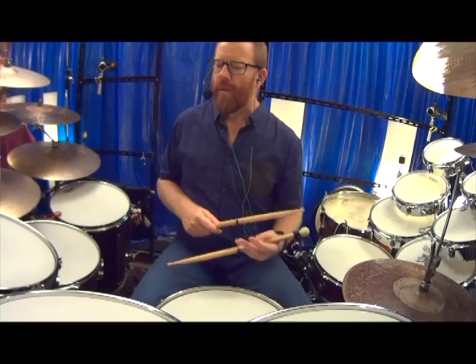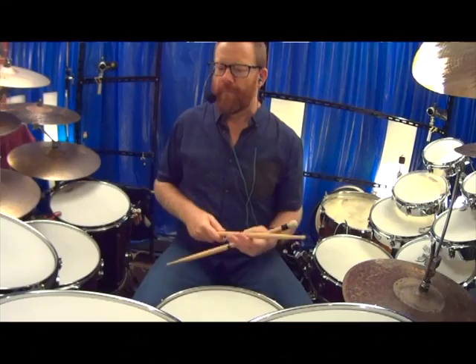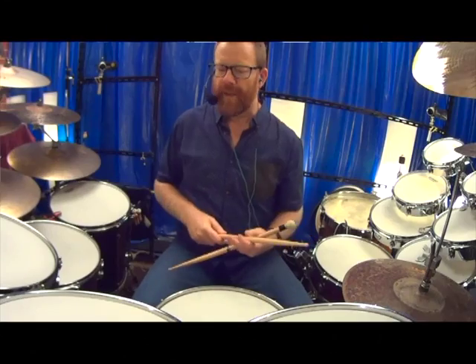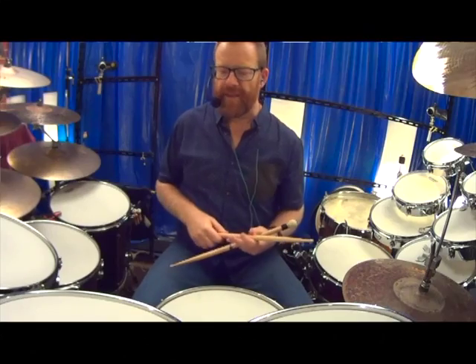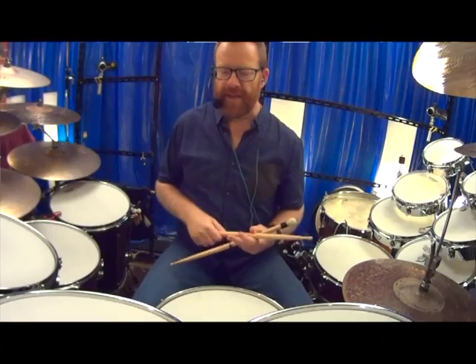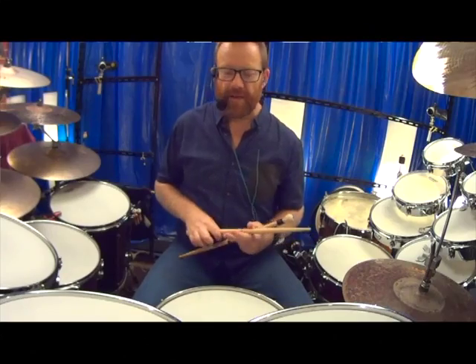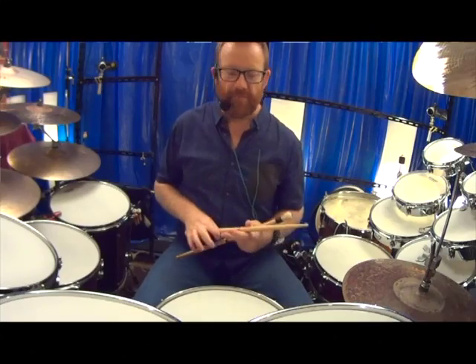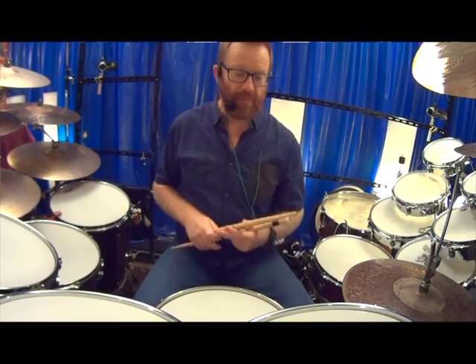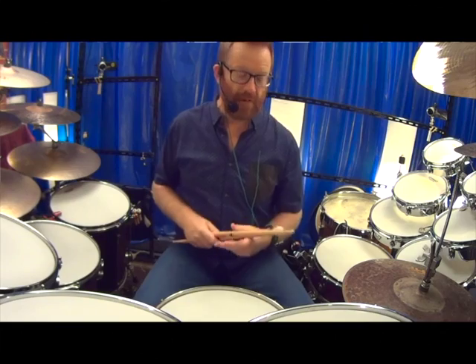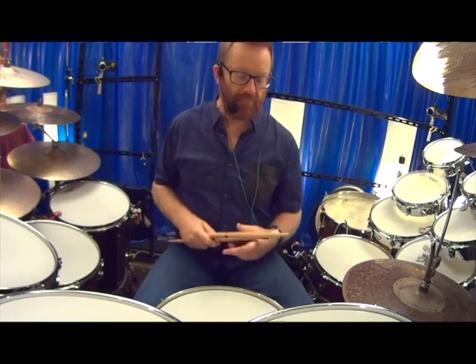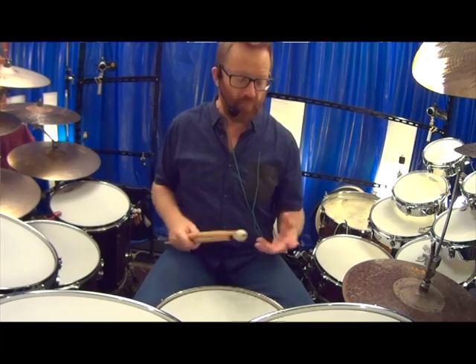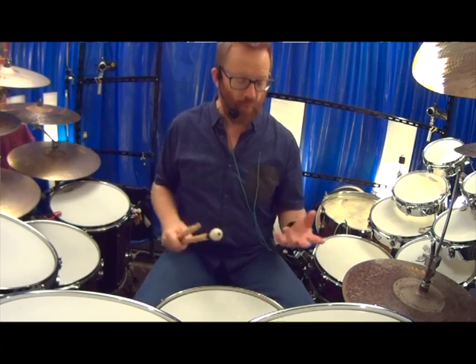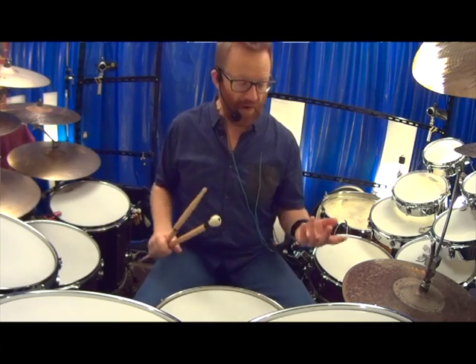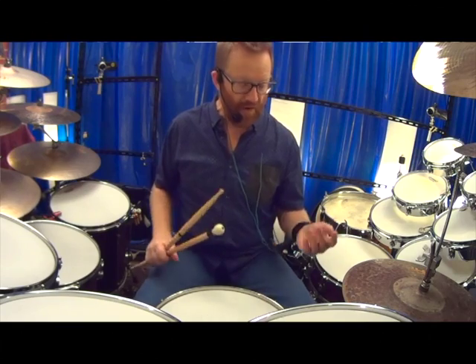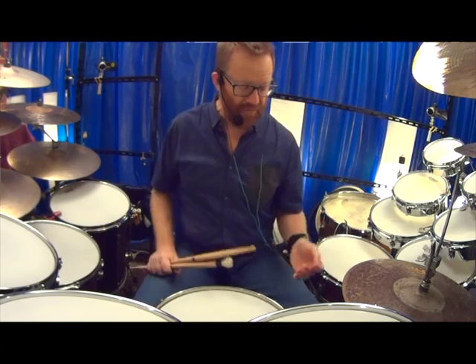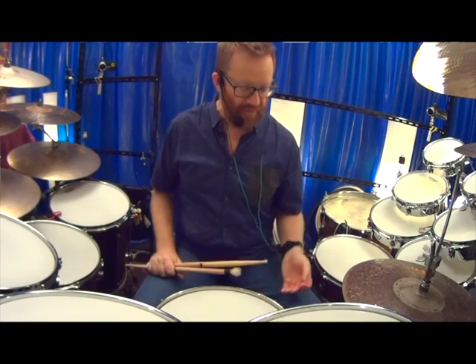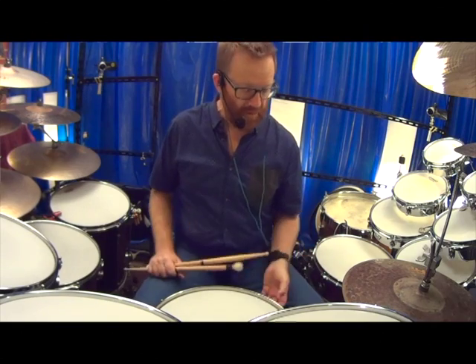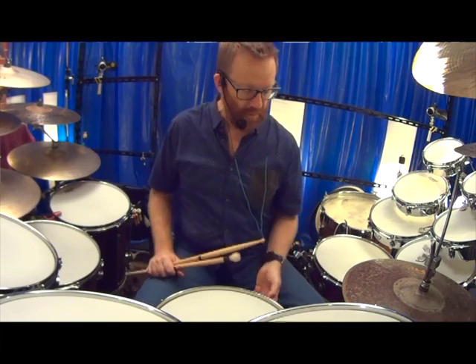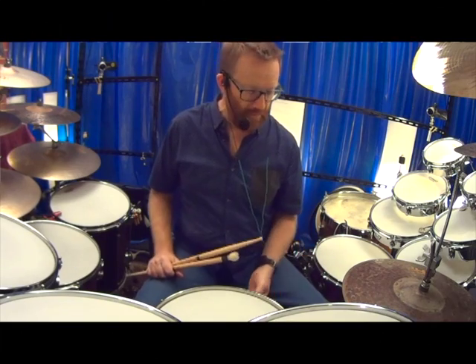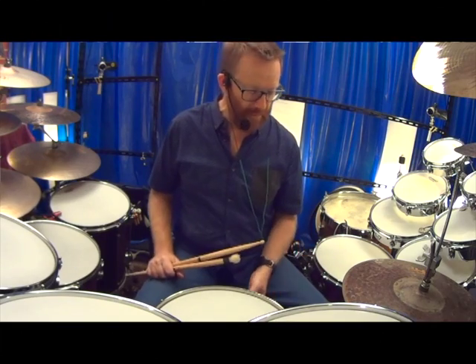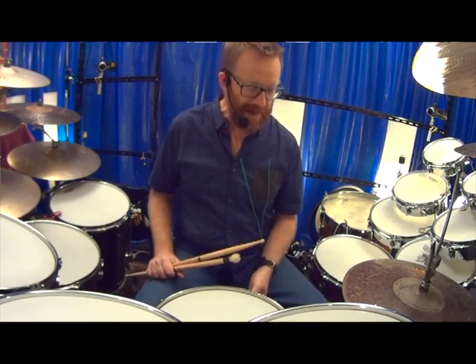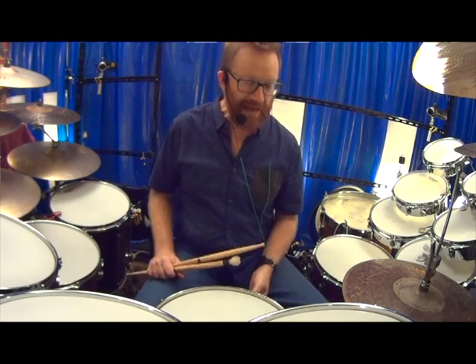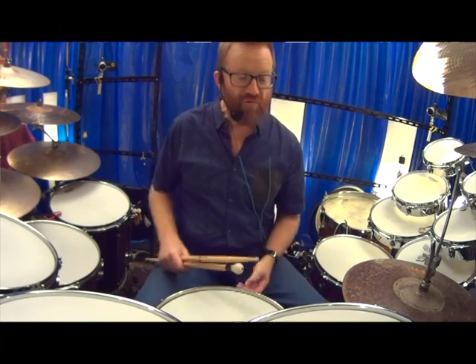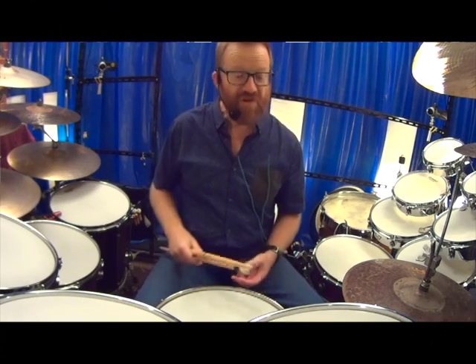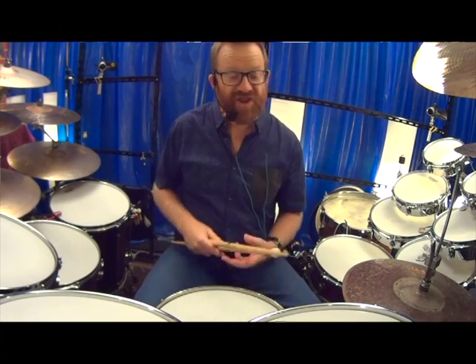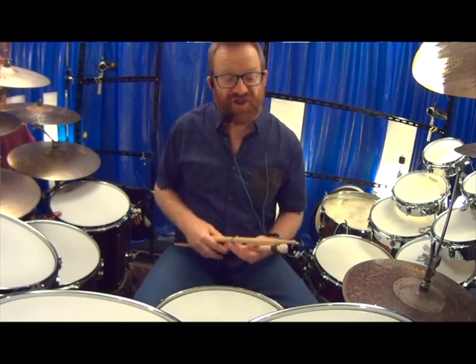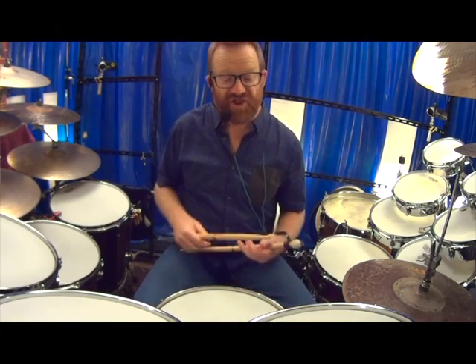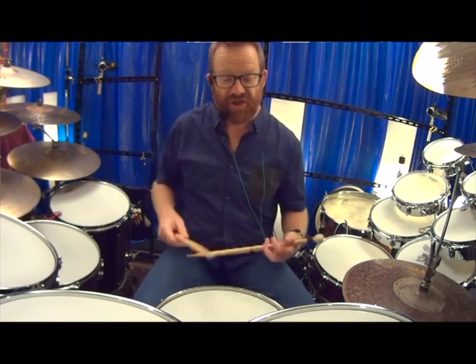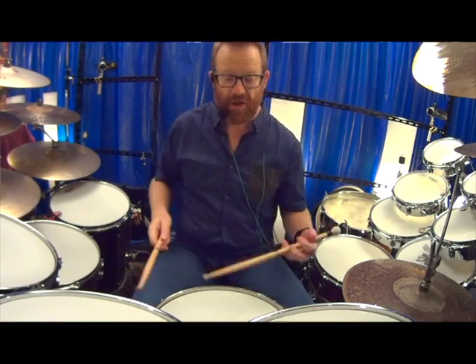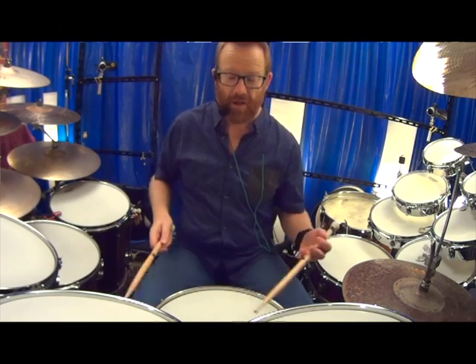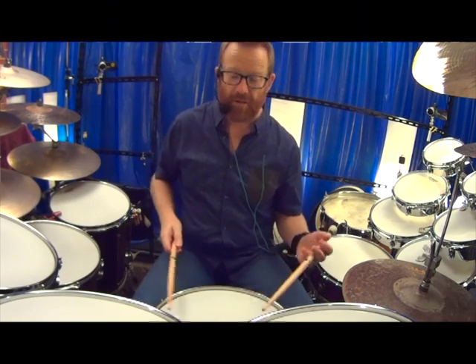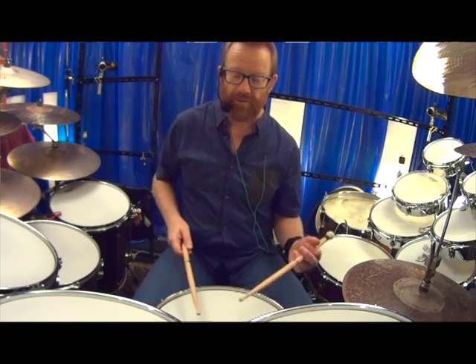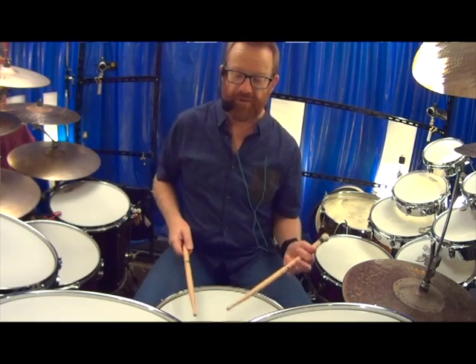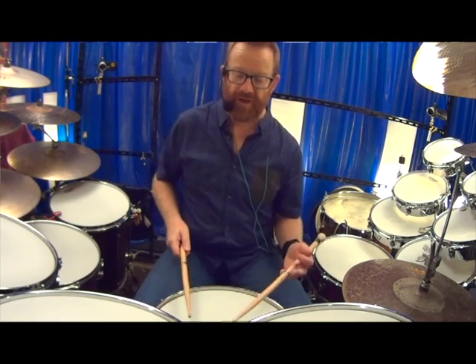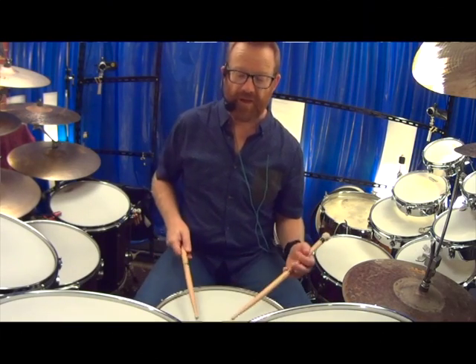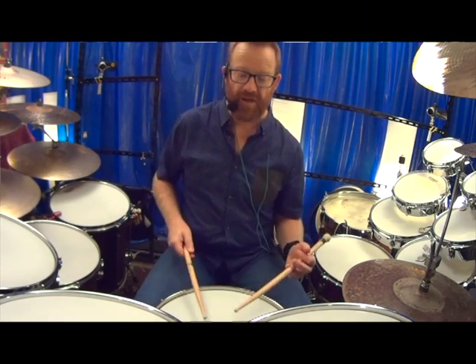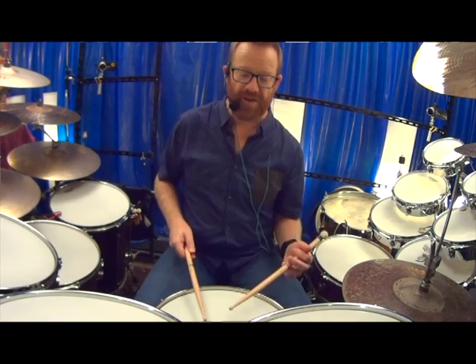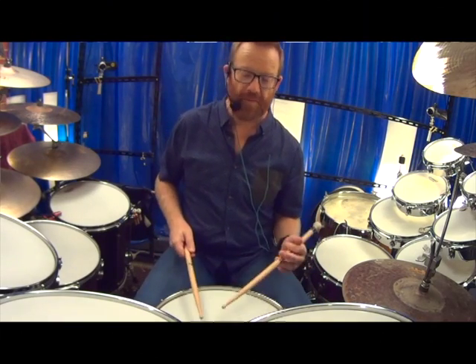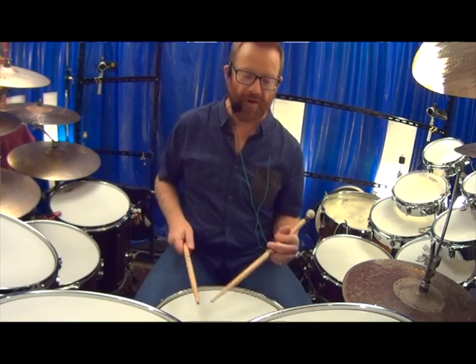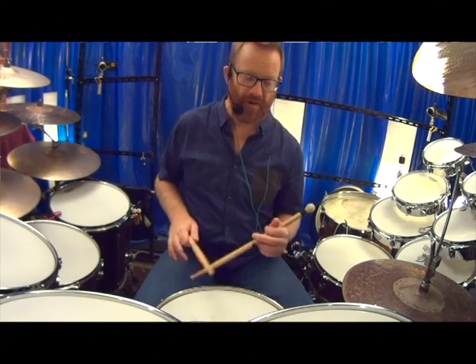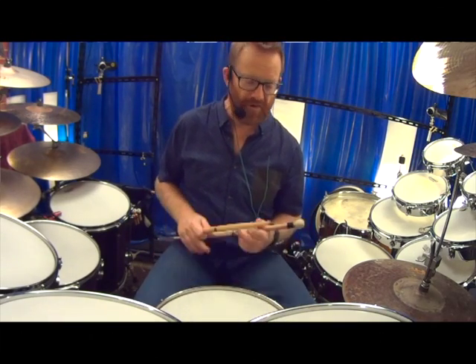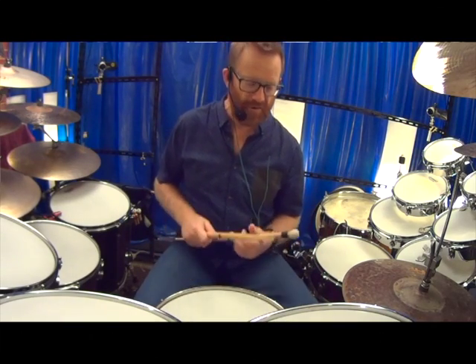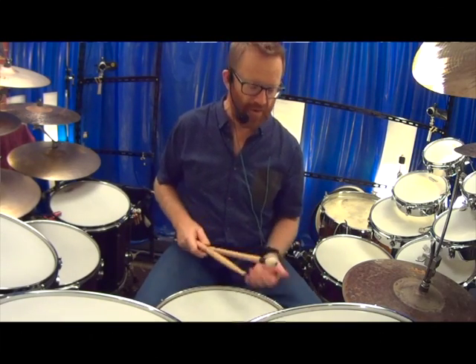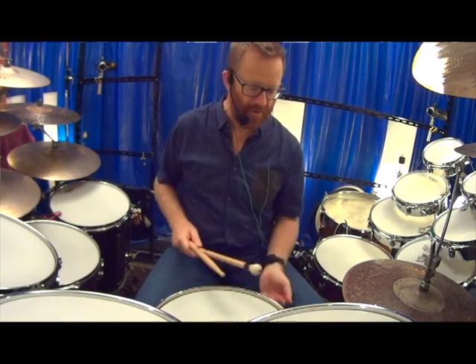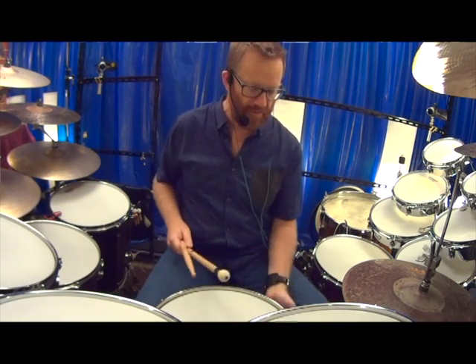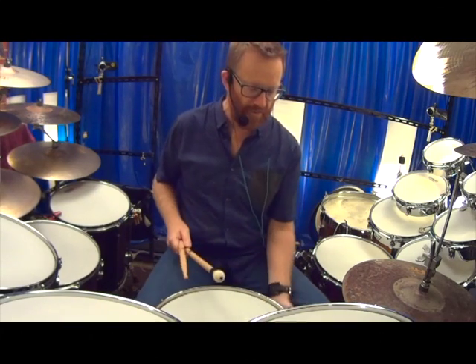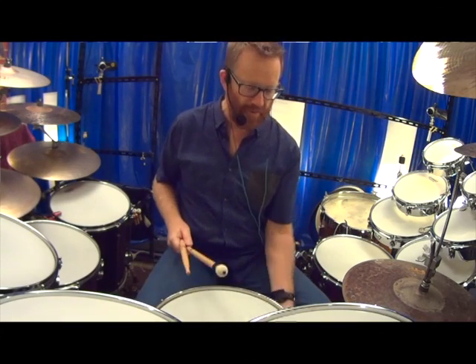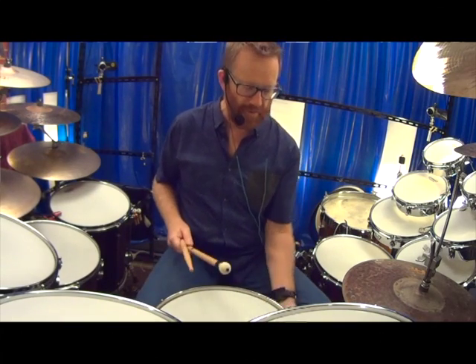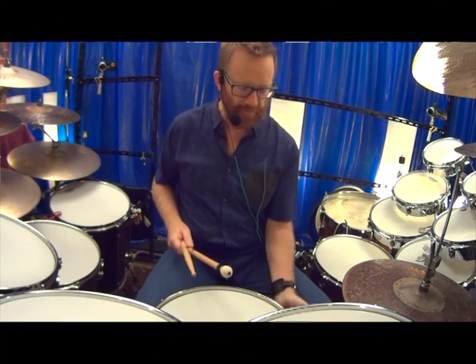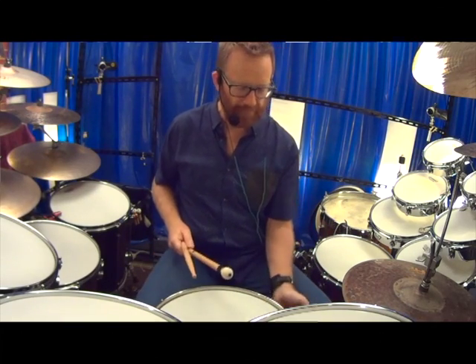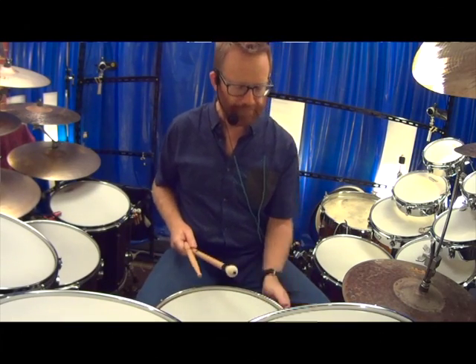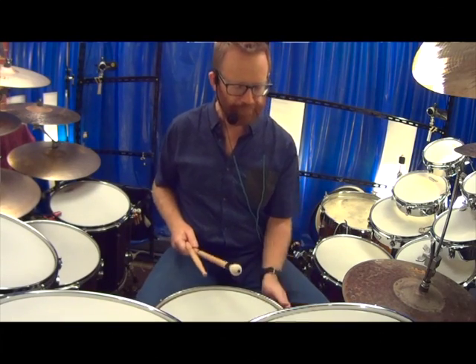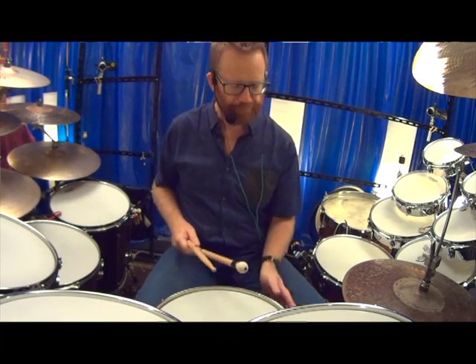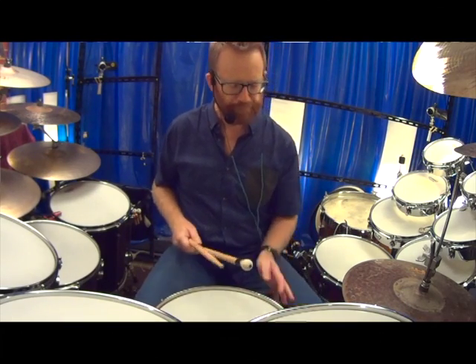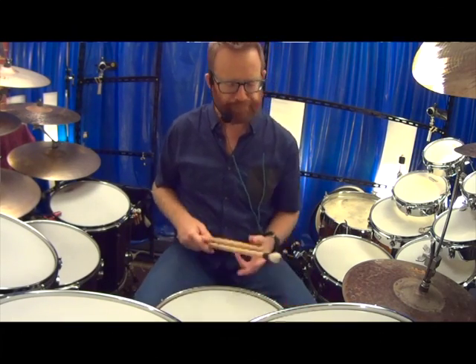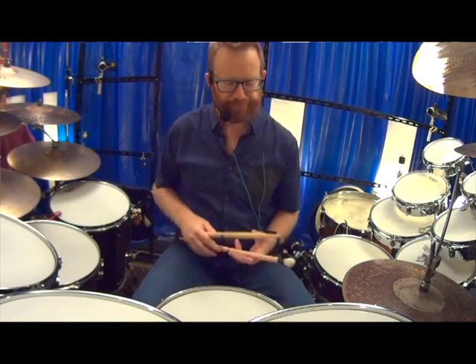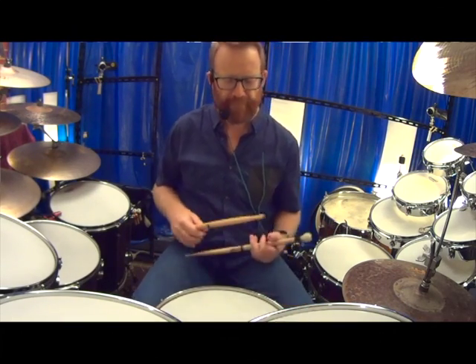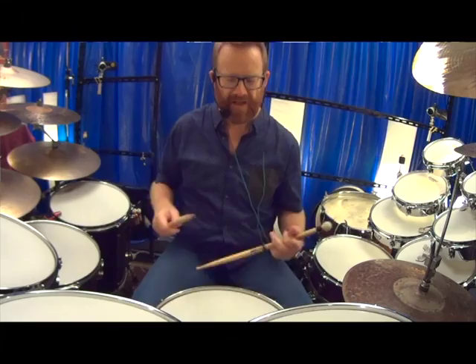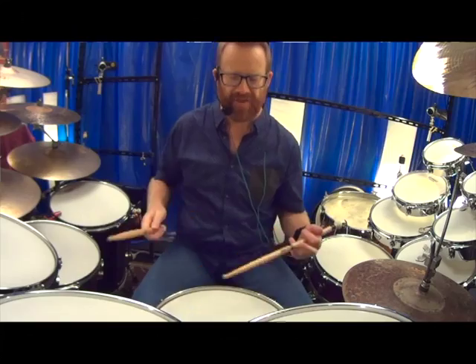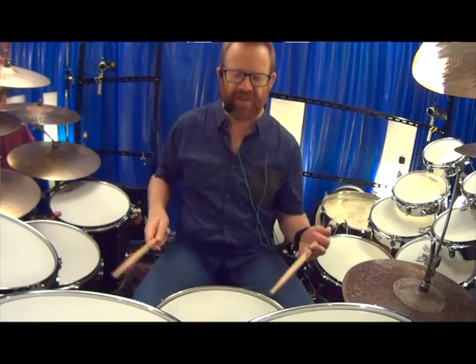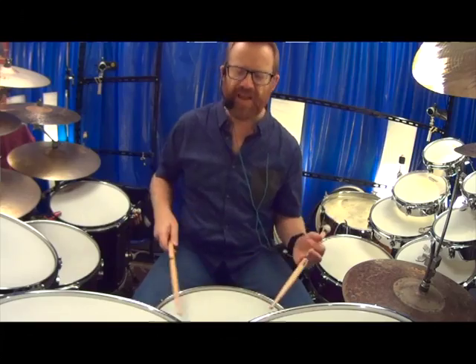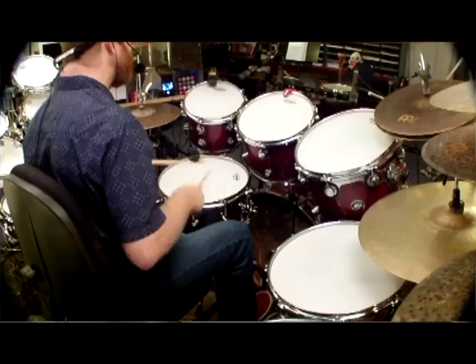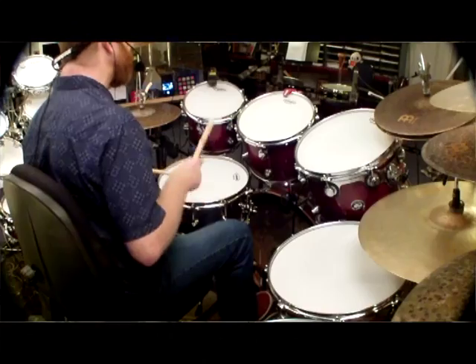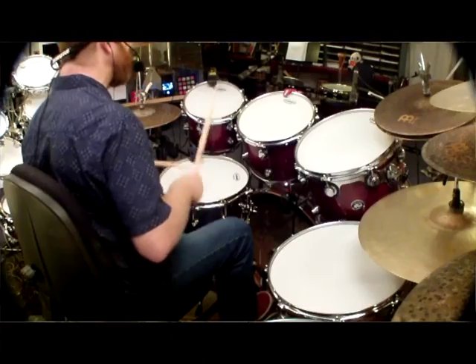And then I went off into a Buddy Rich style thing, I suppose — the real snare drumming.